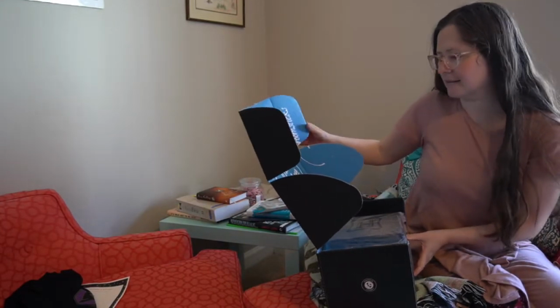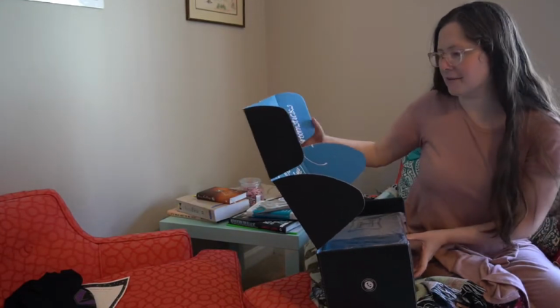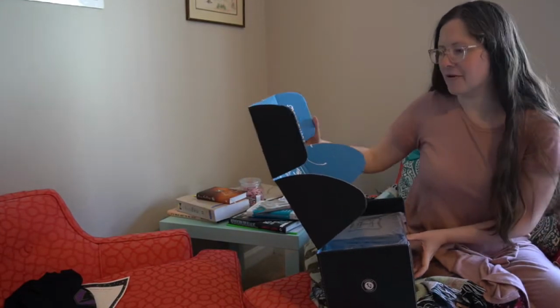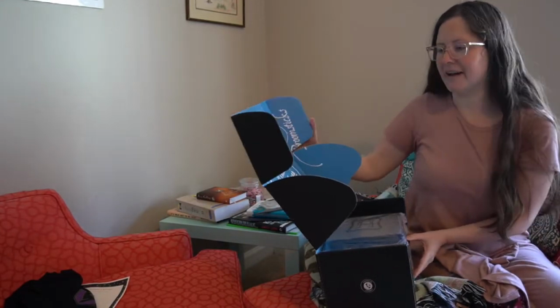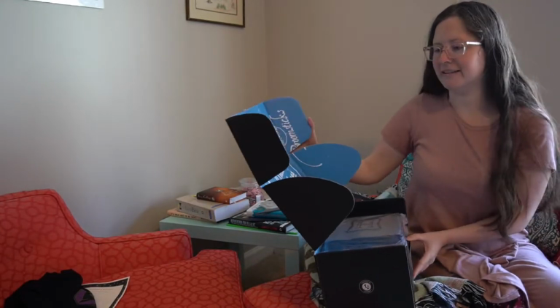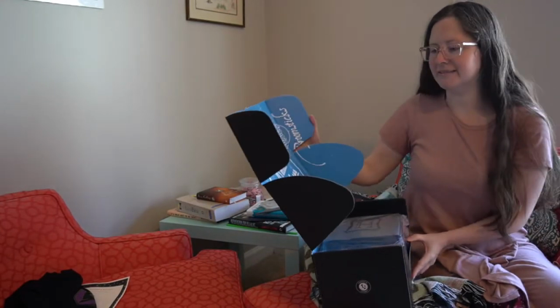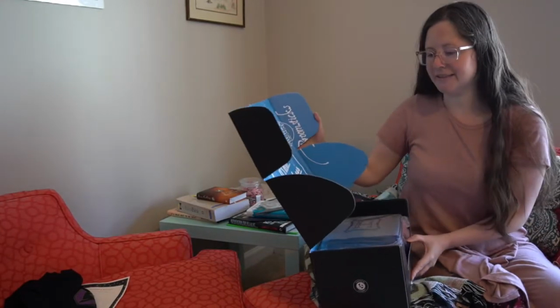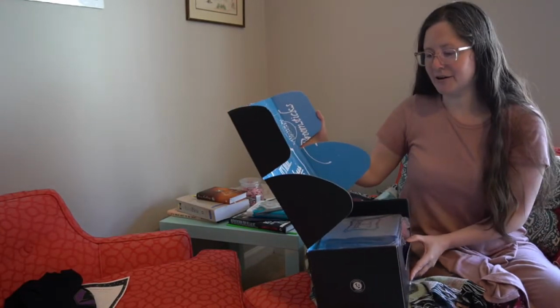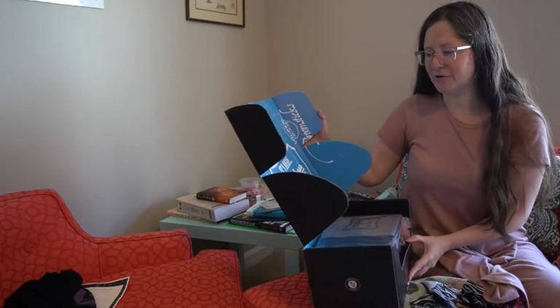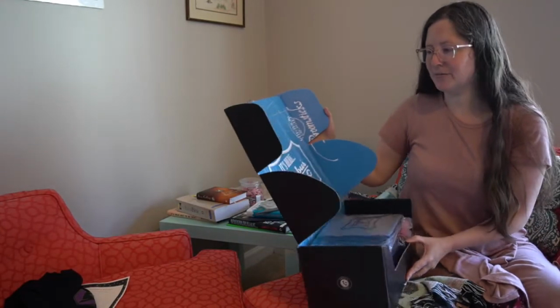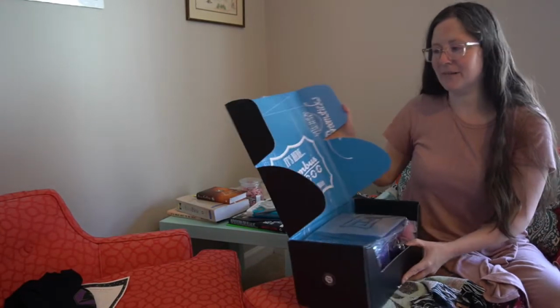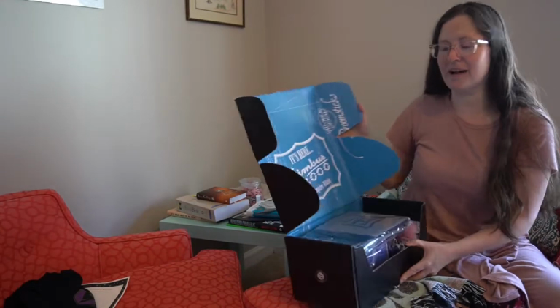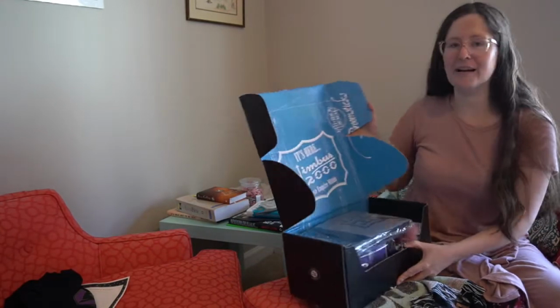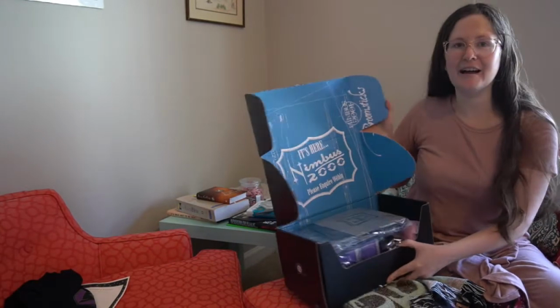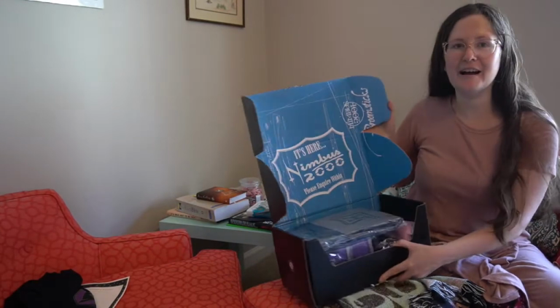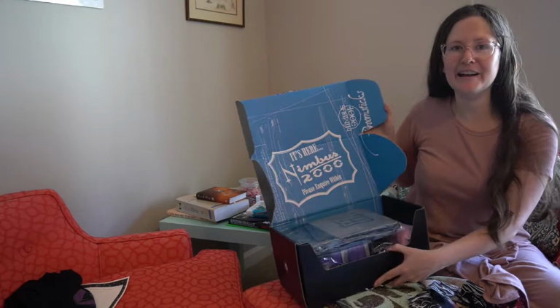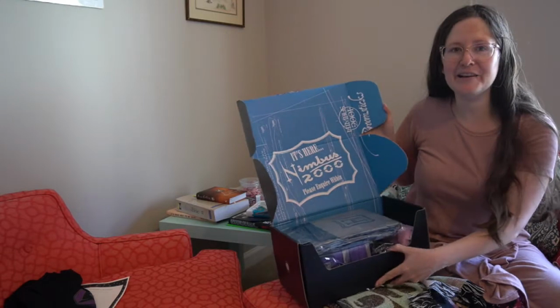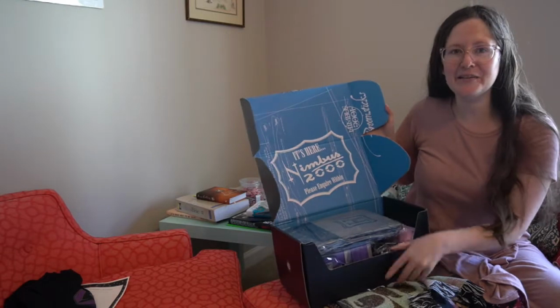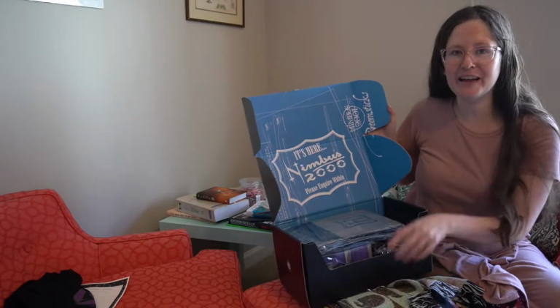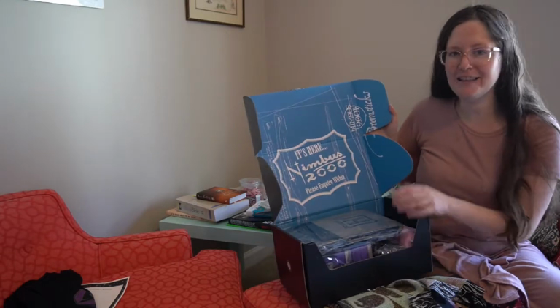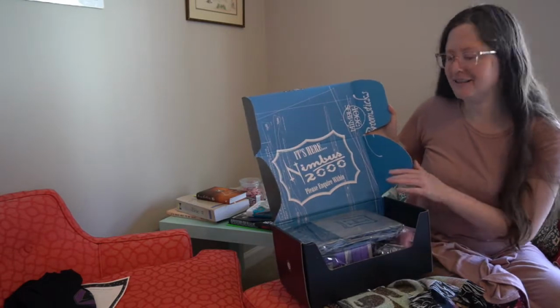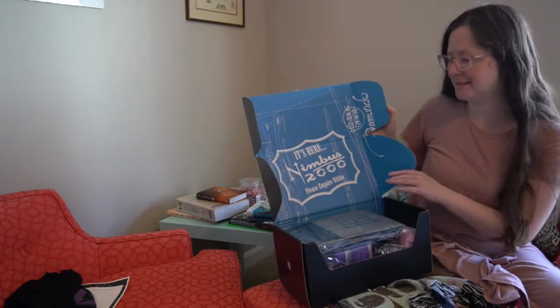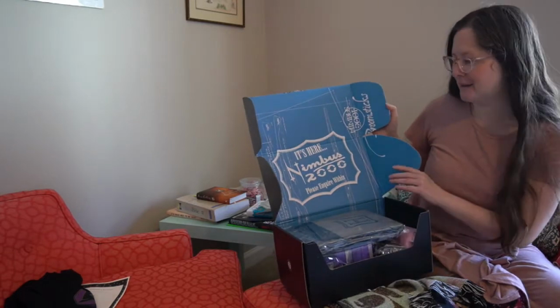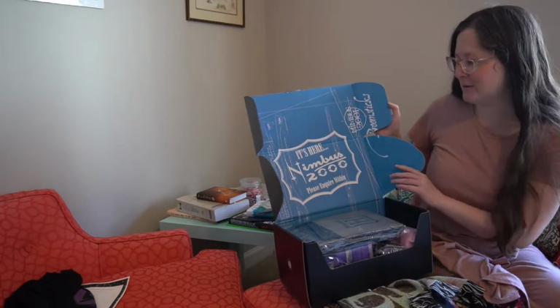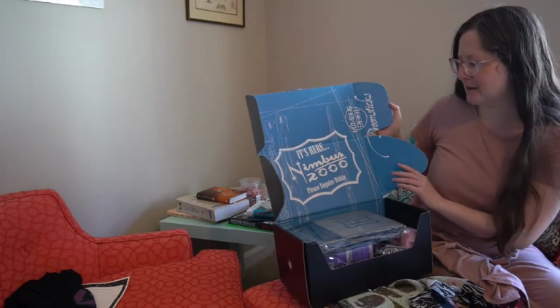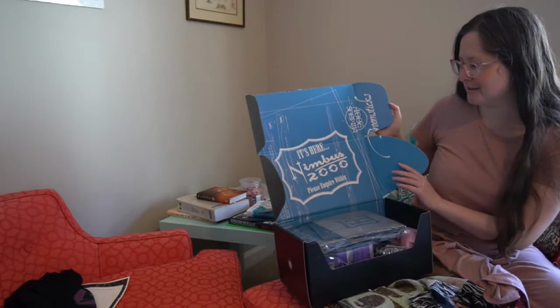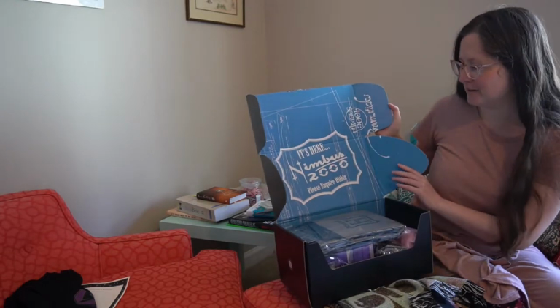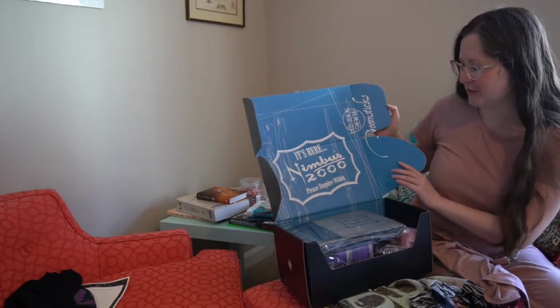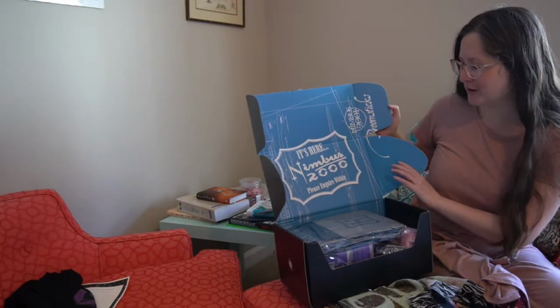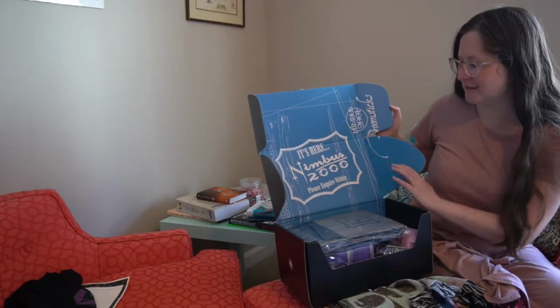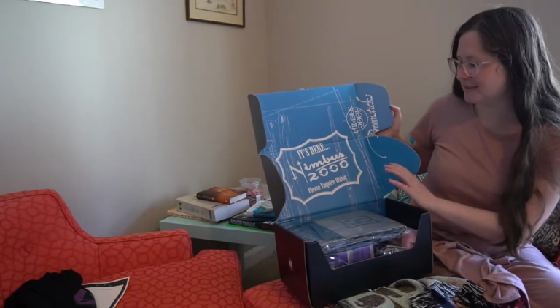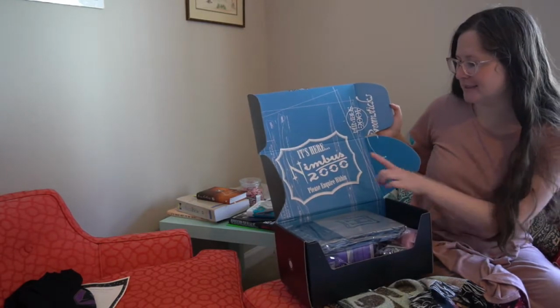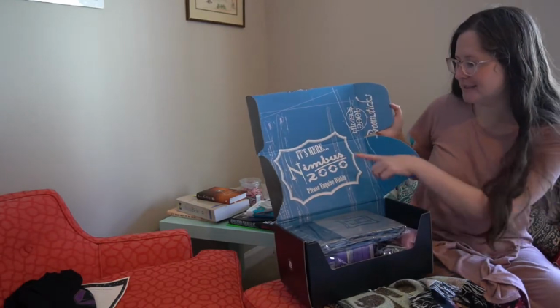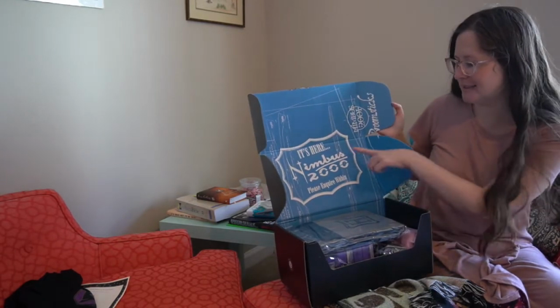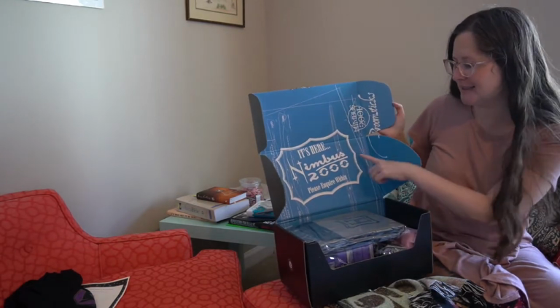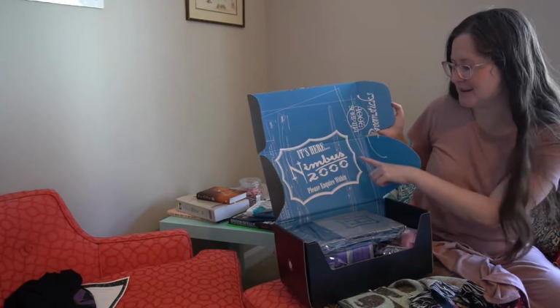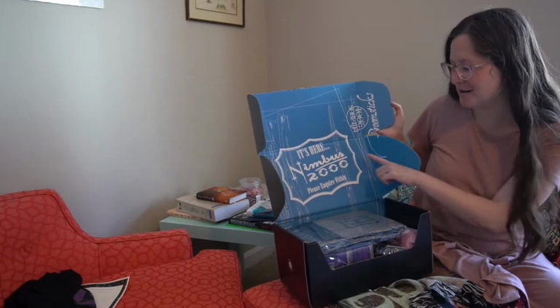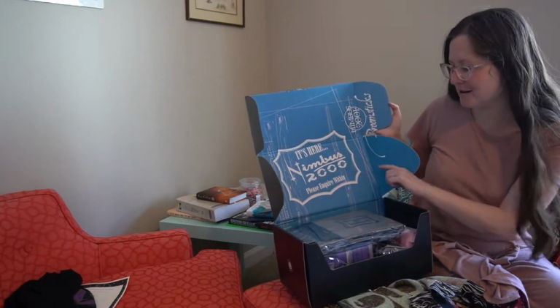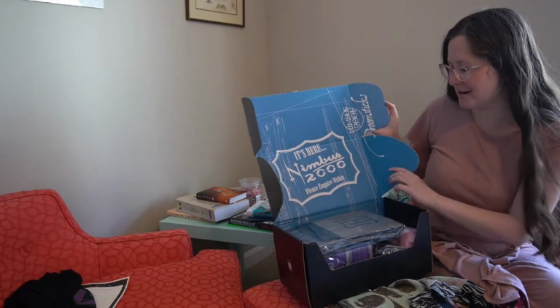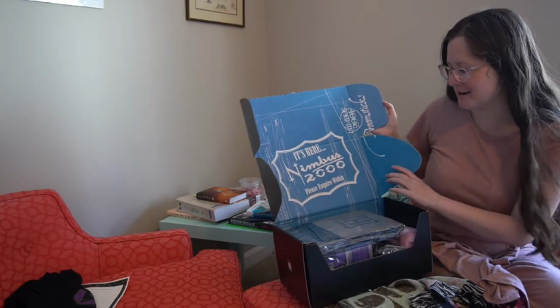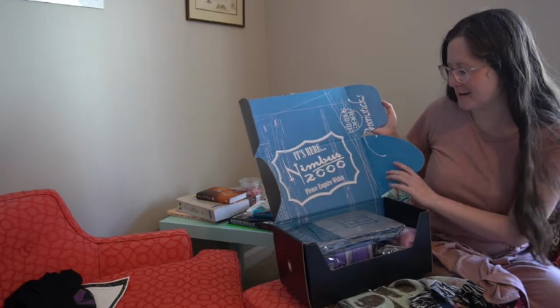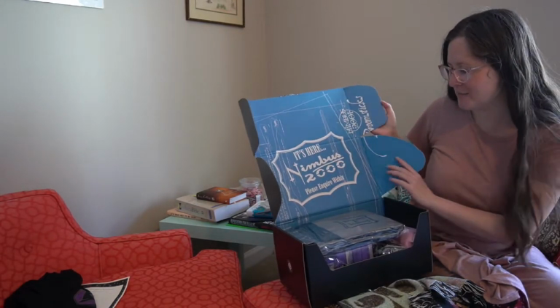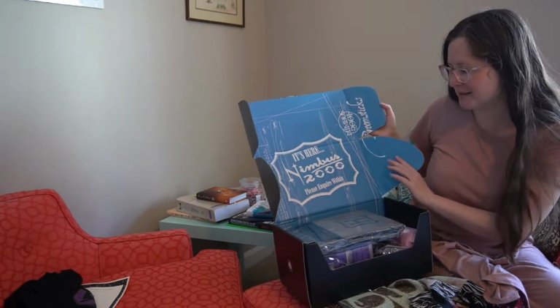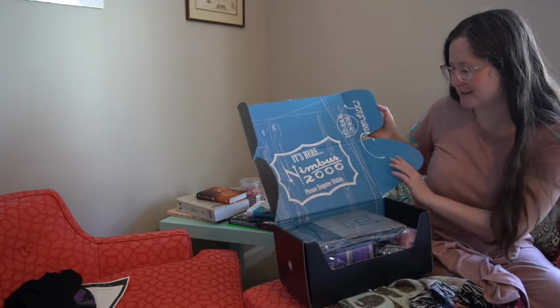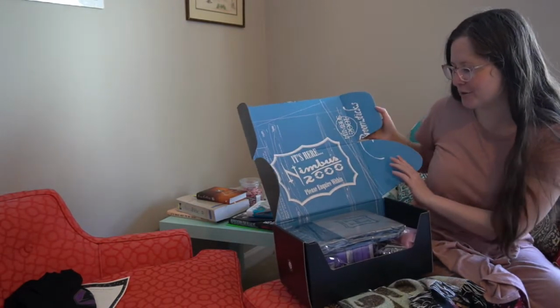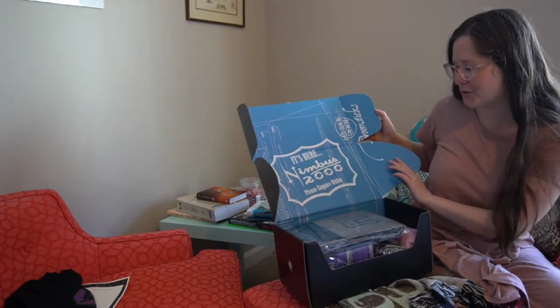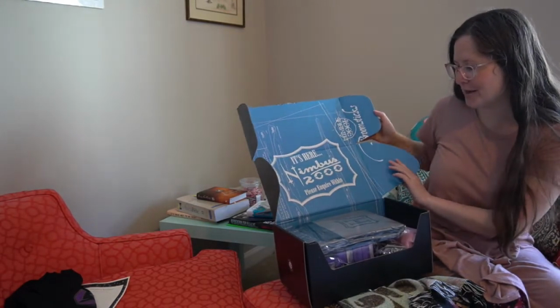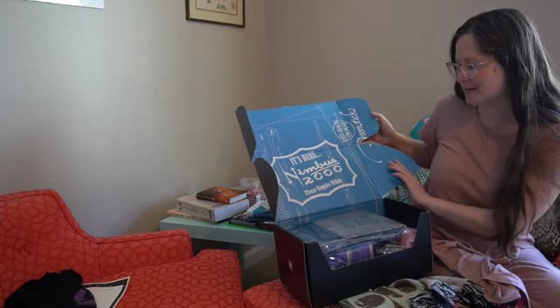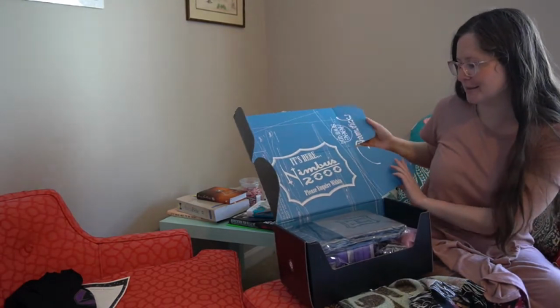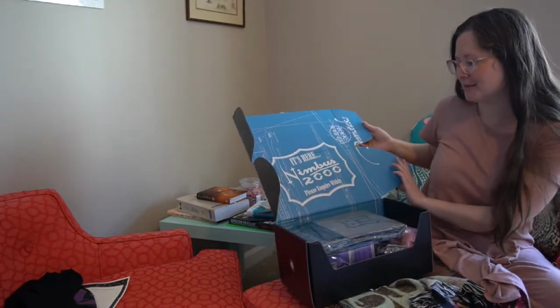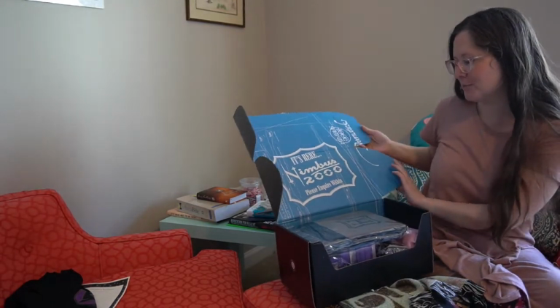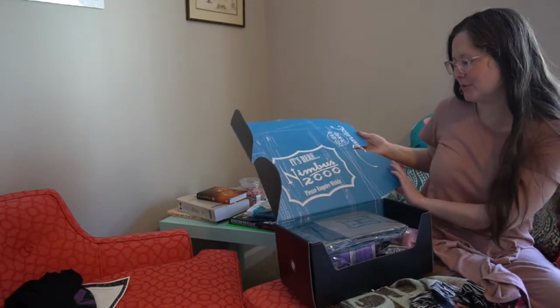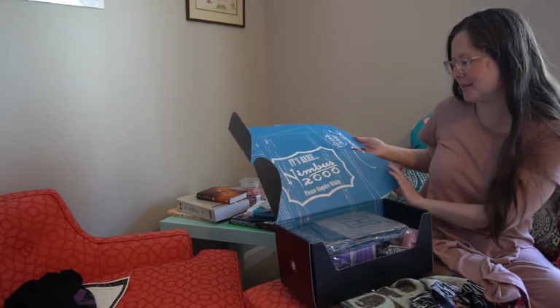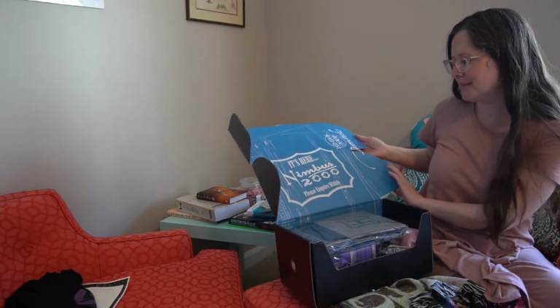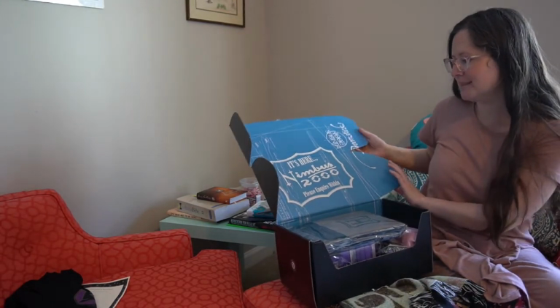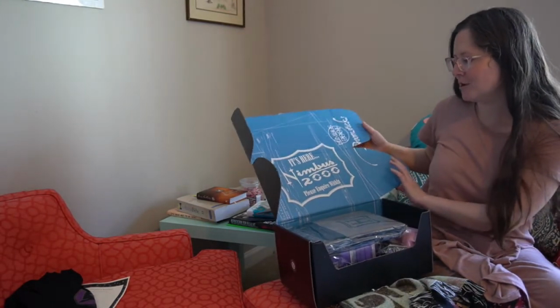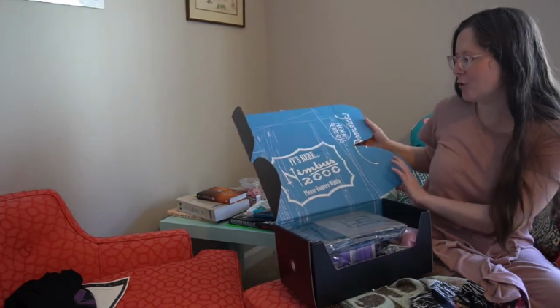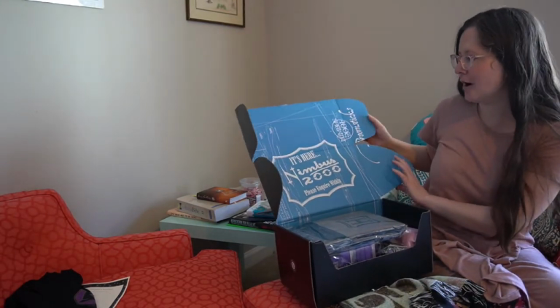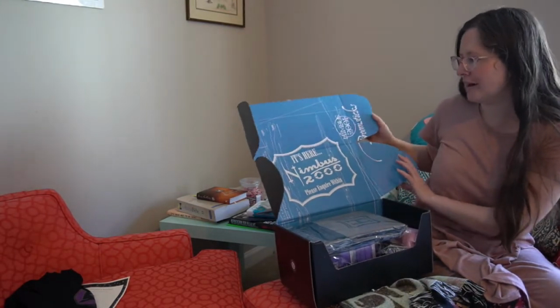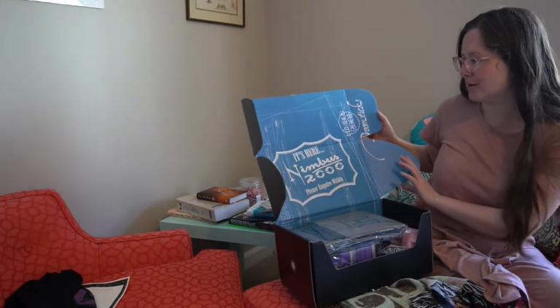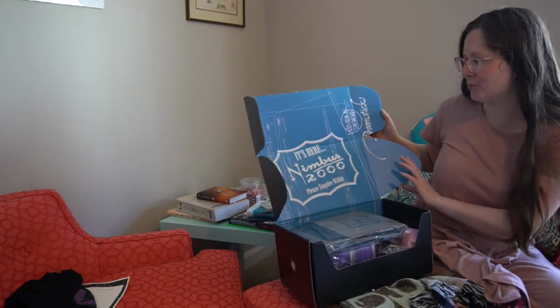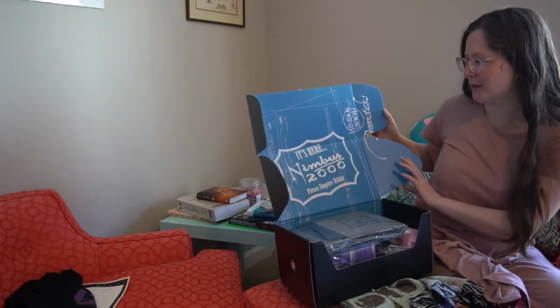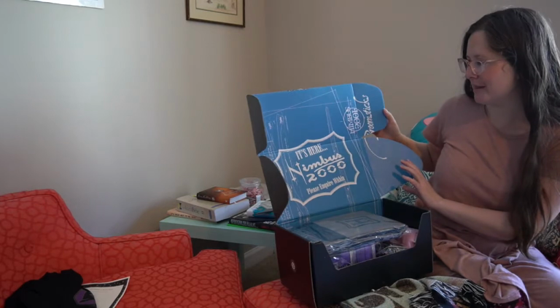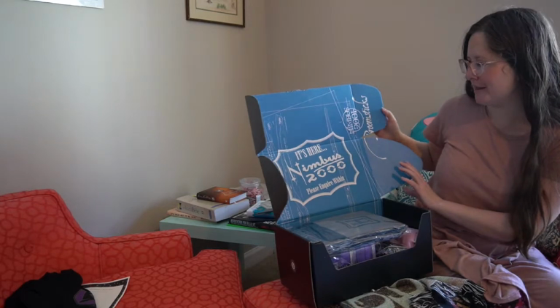I like the inside of the box so far. It says: 'It's here, Nimbus 2000, please inquire within.'